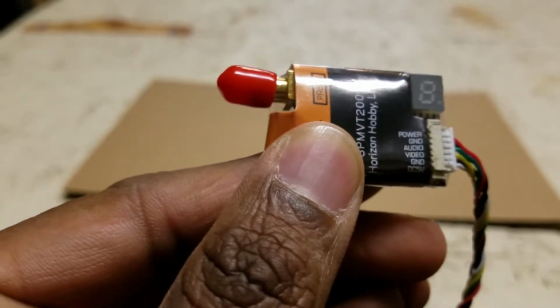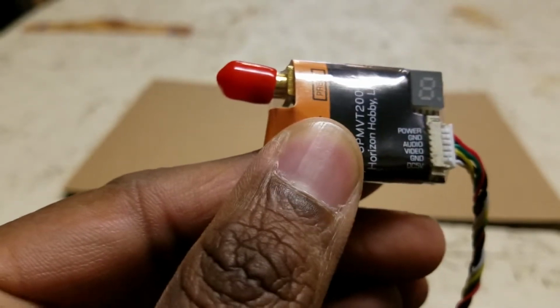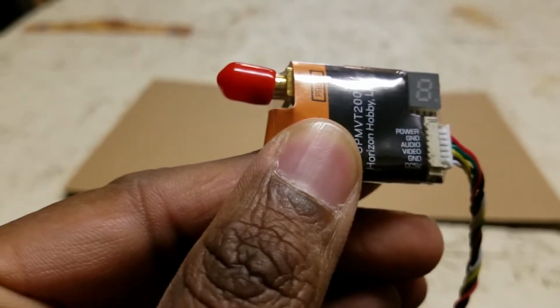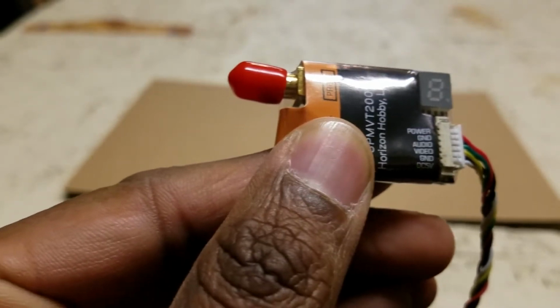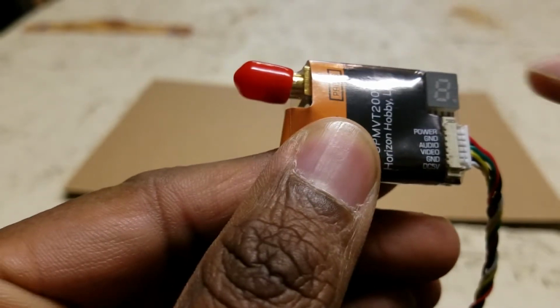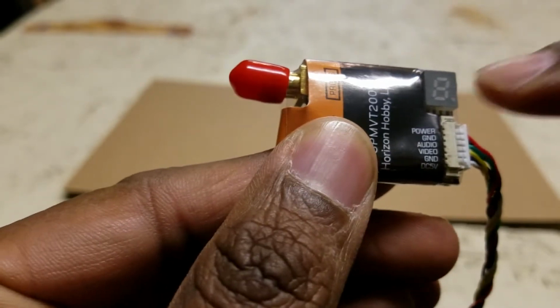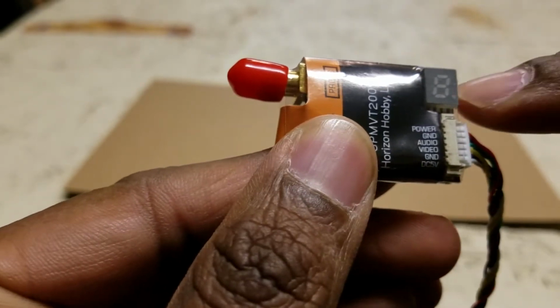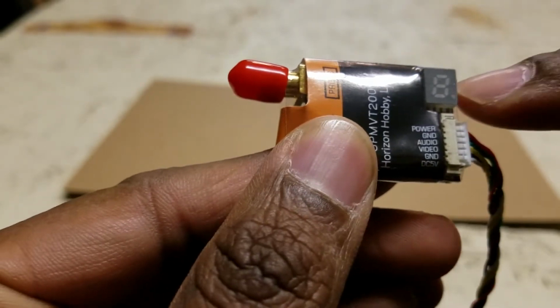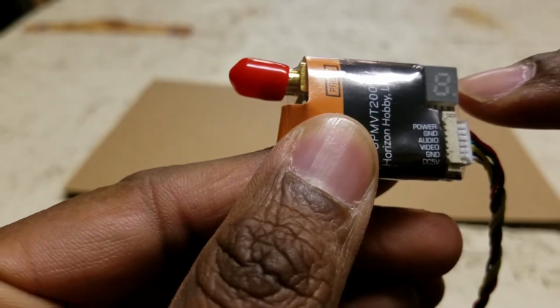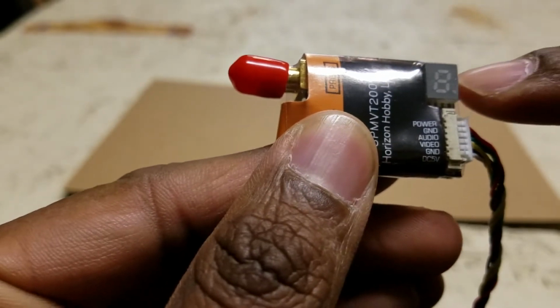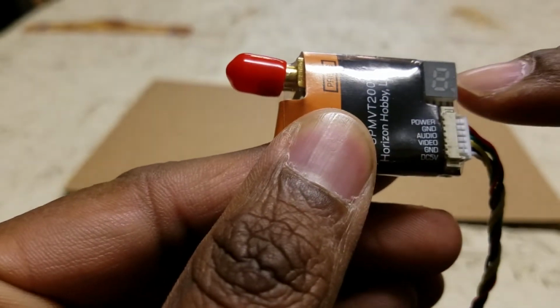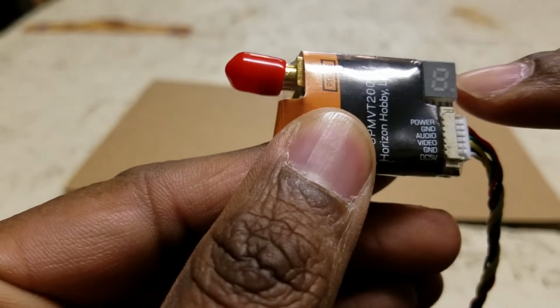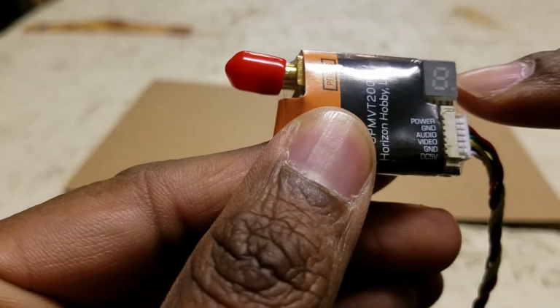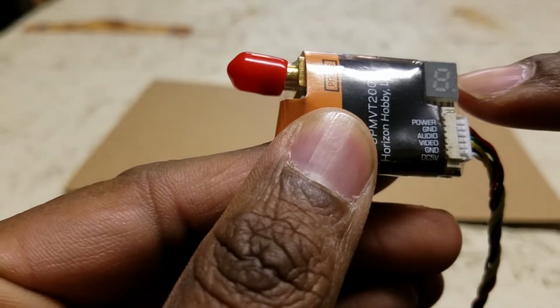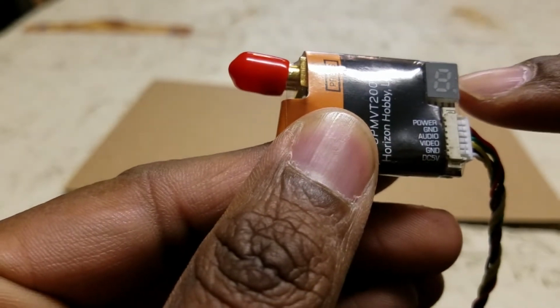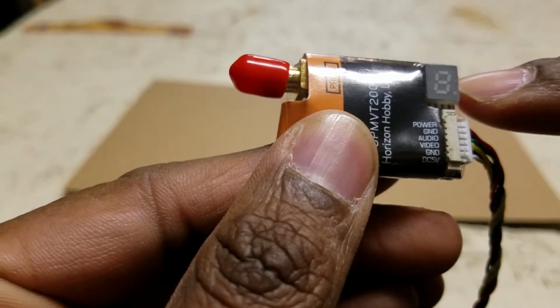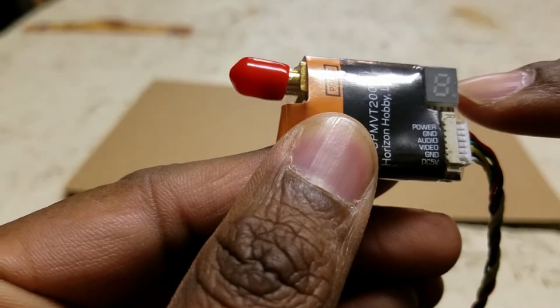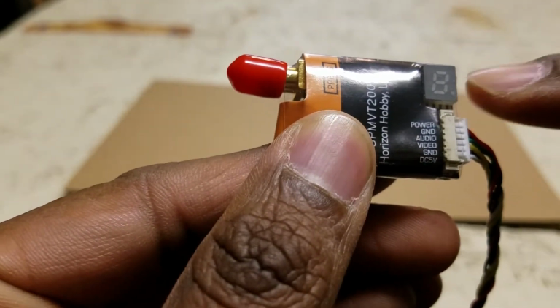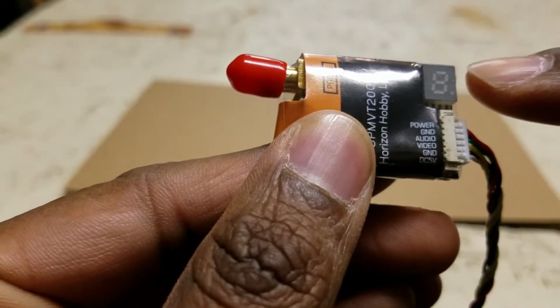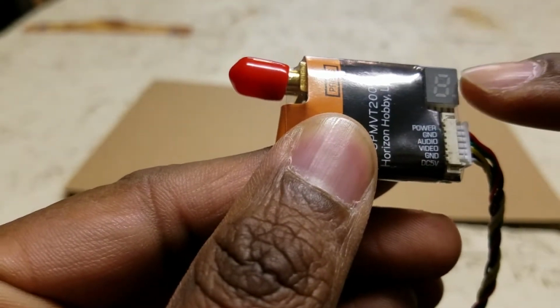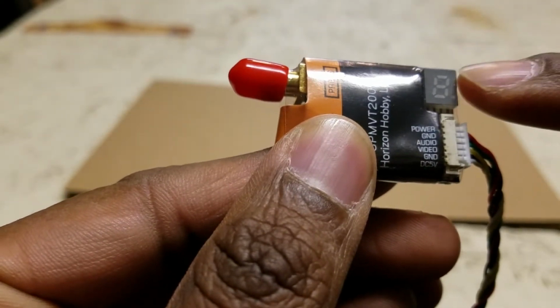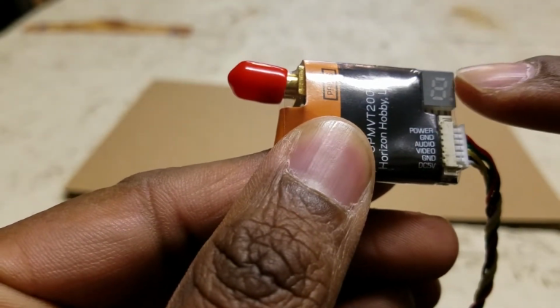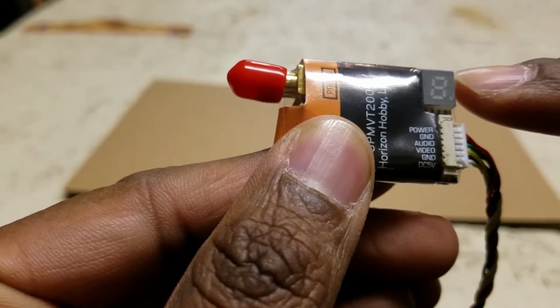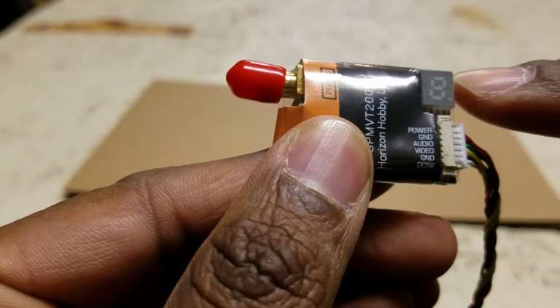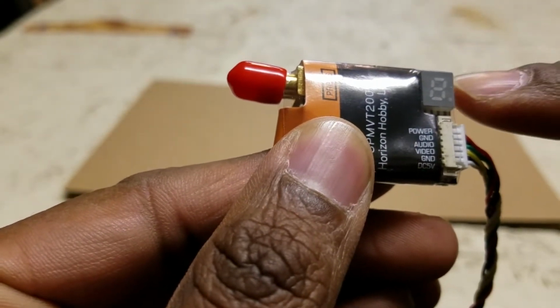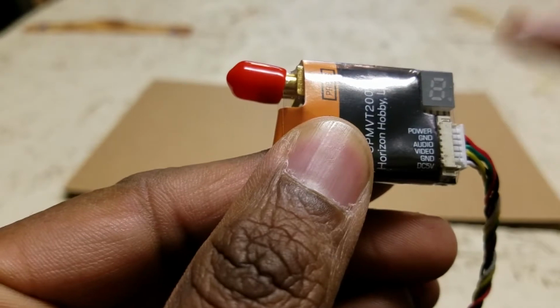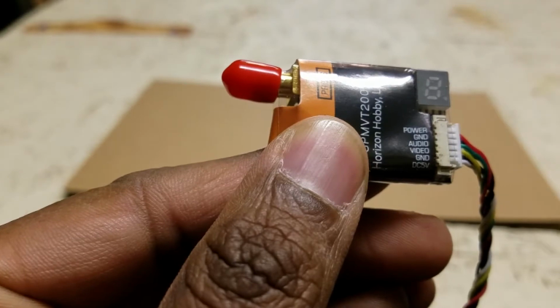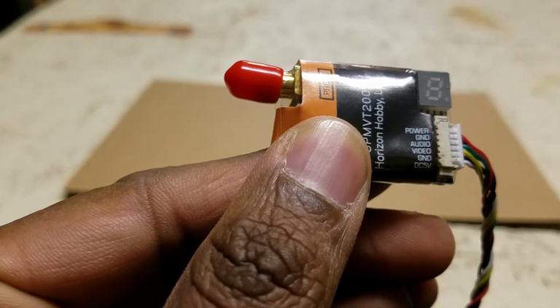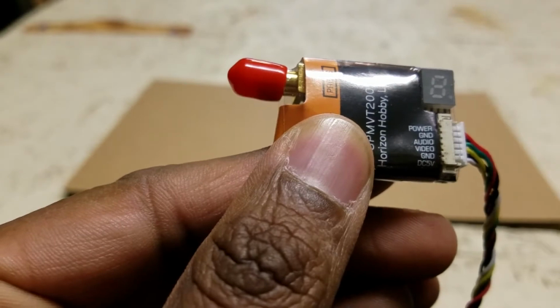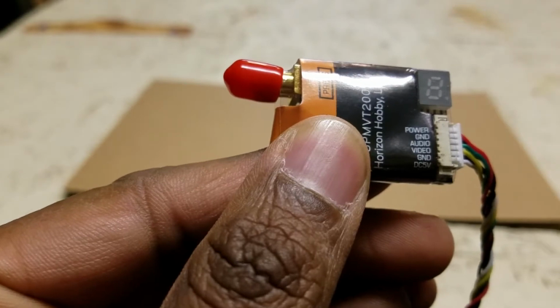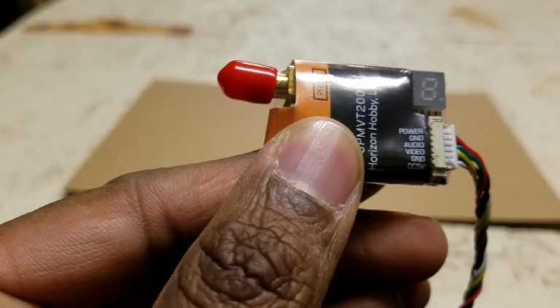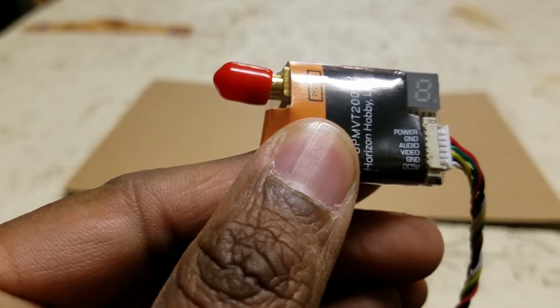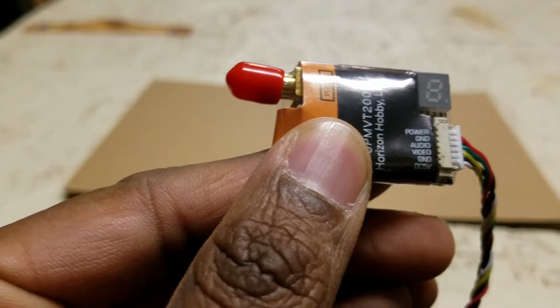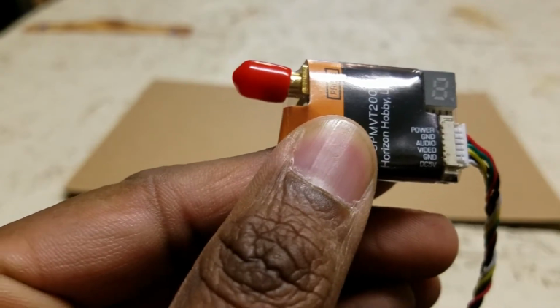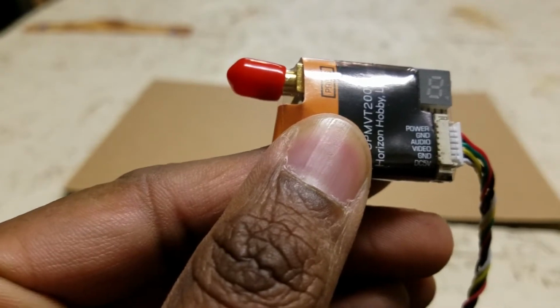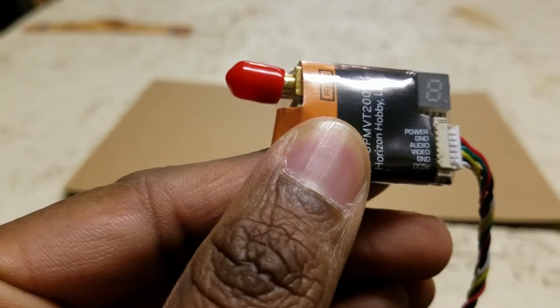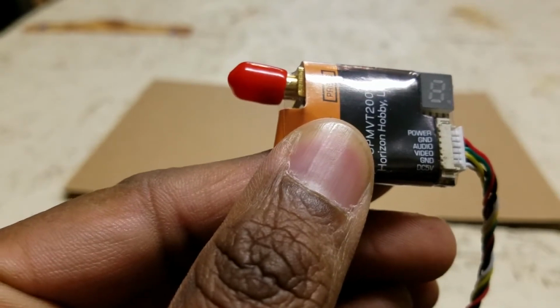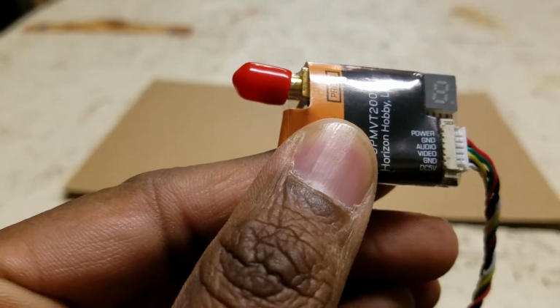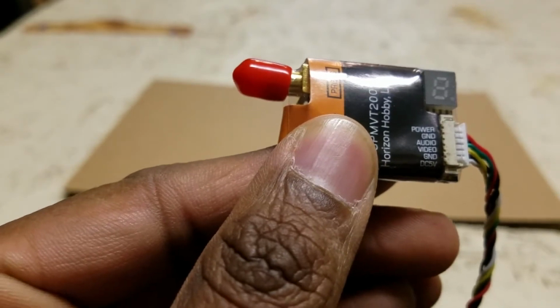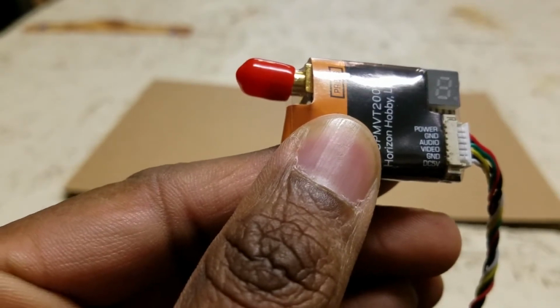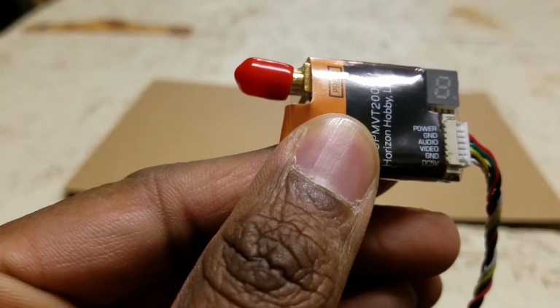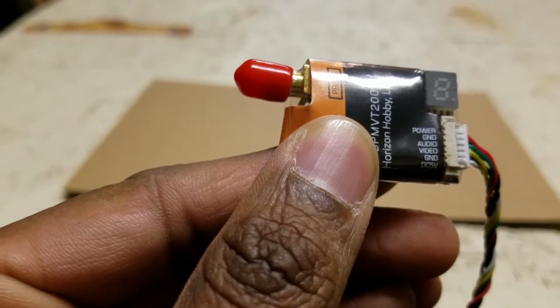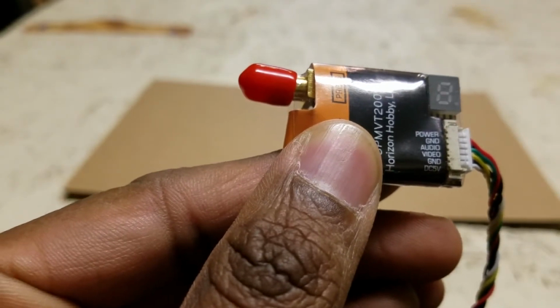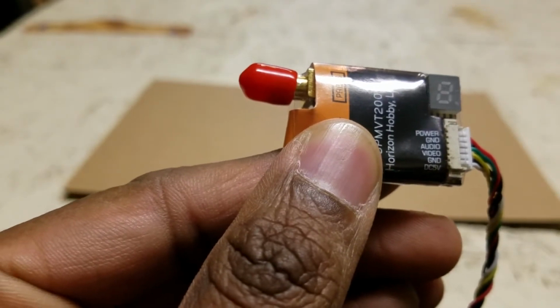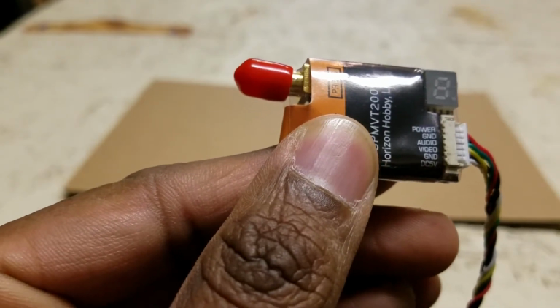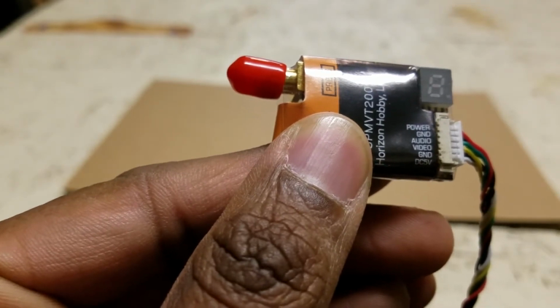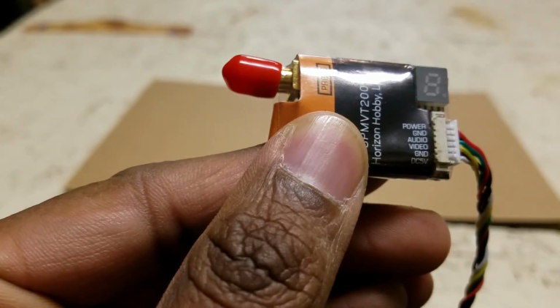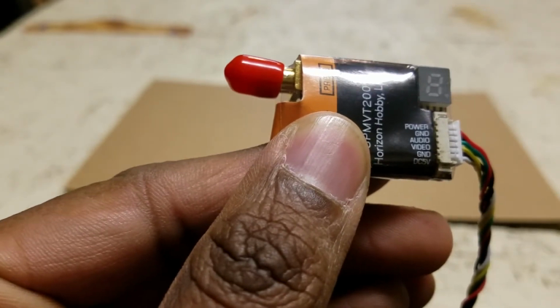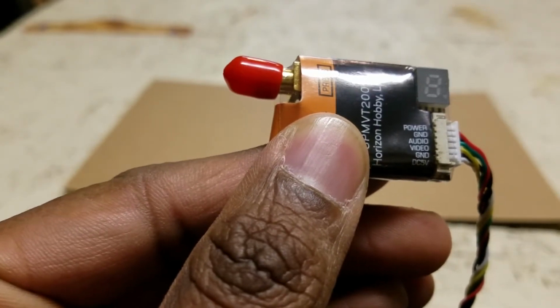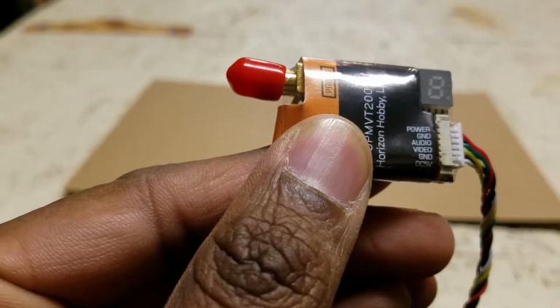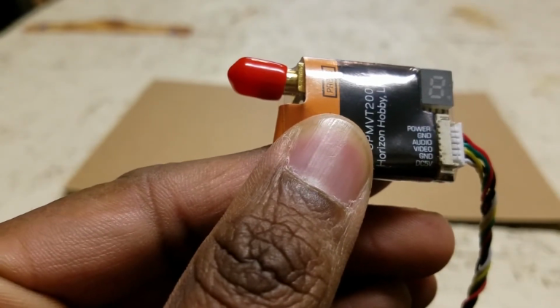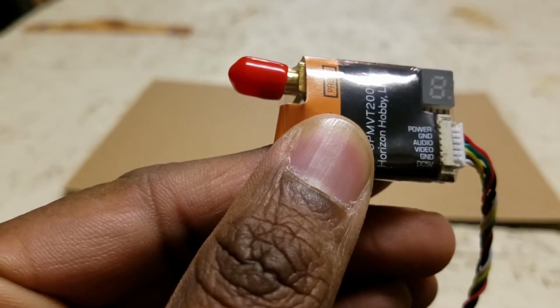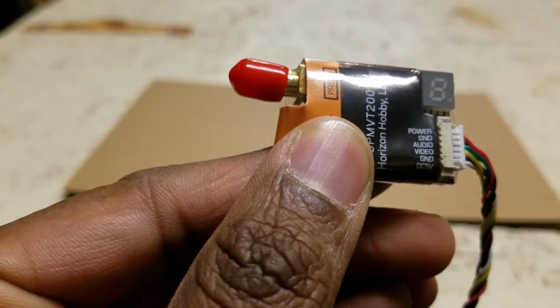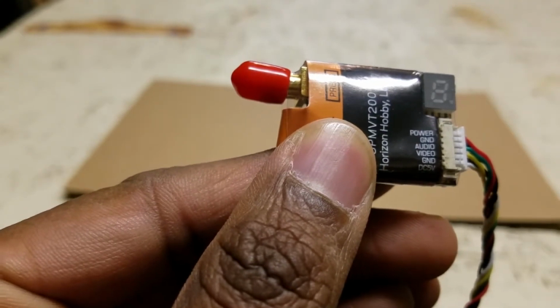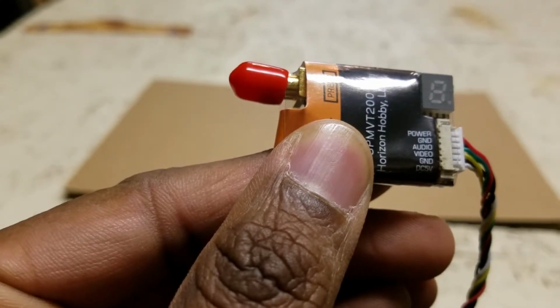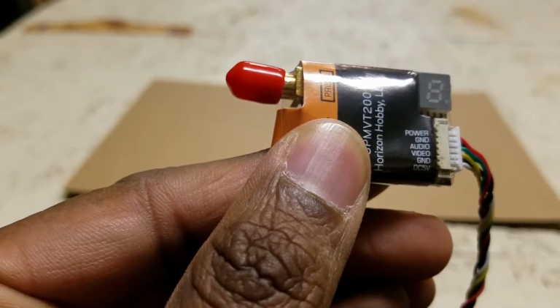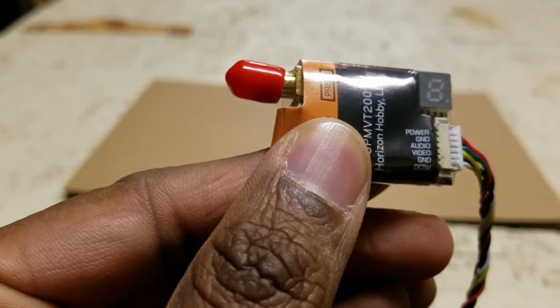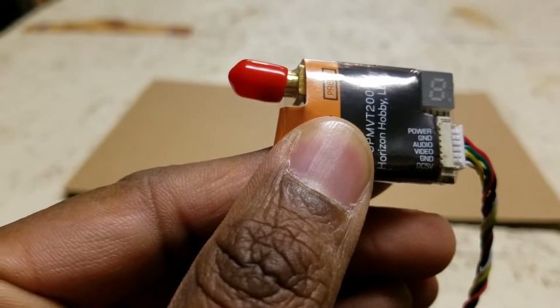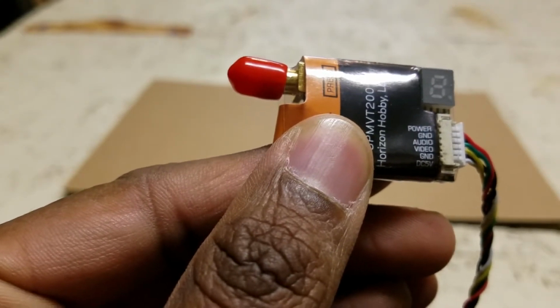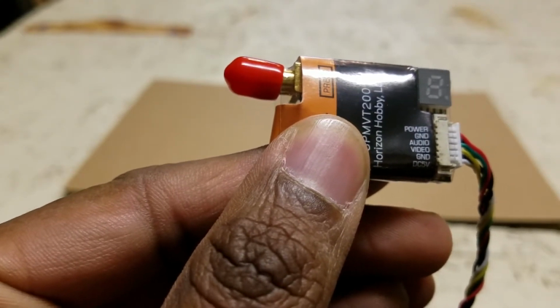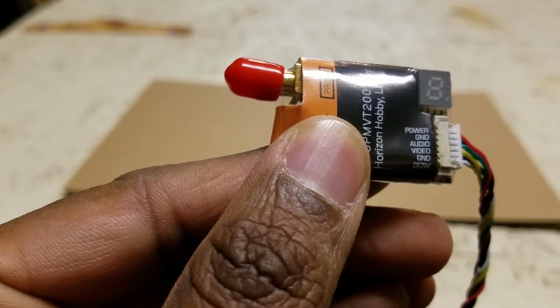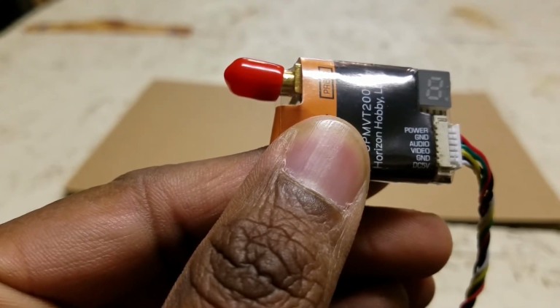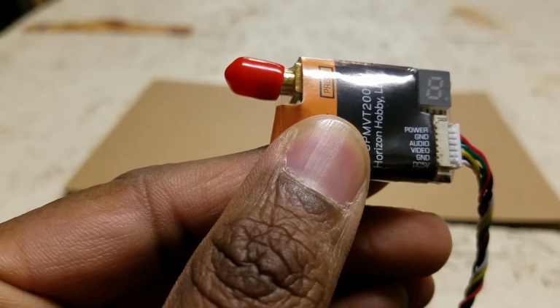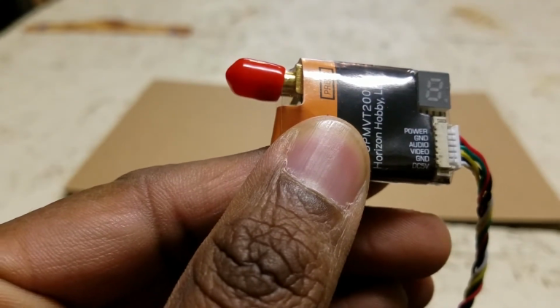There's a little display right here that gives you the numbers — what channel and what band you're on.